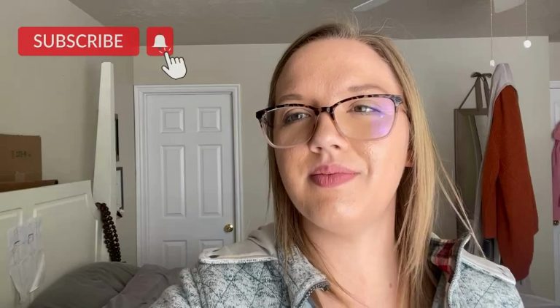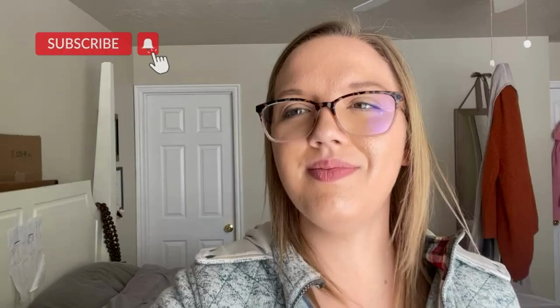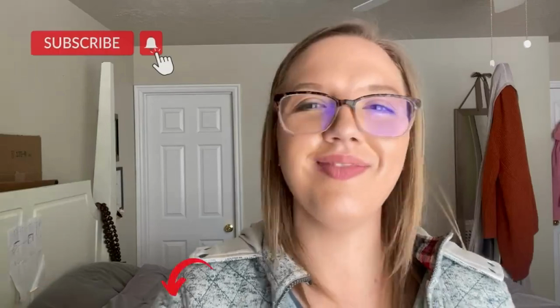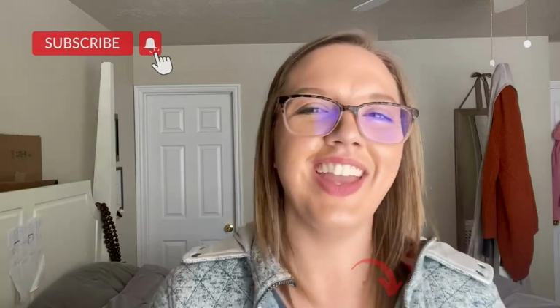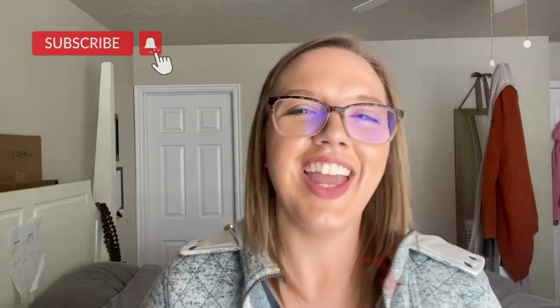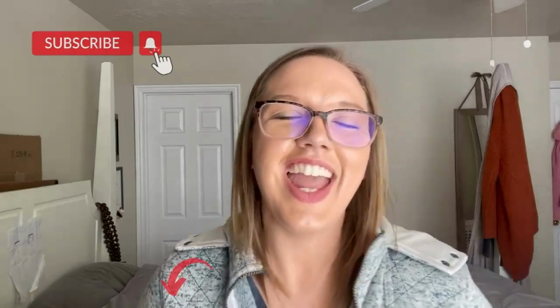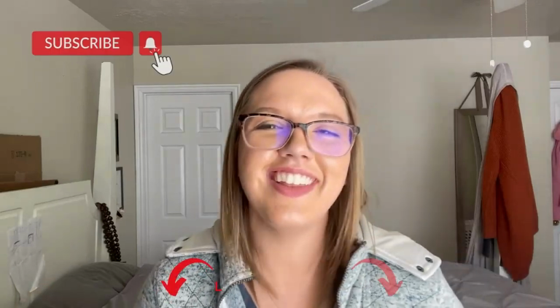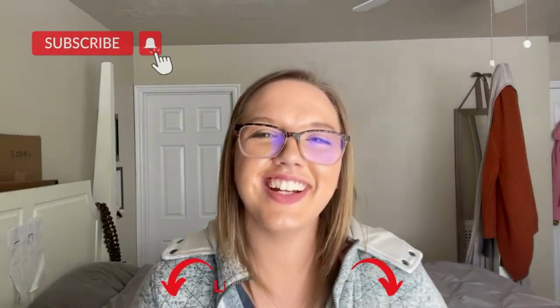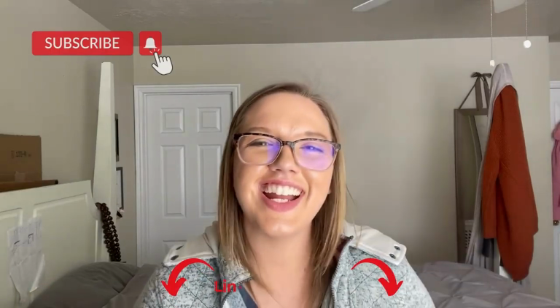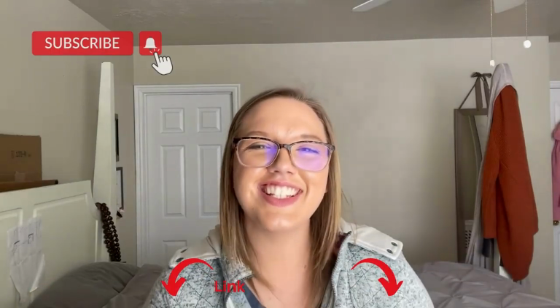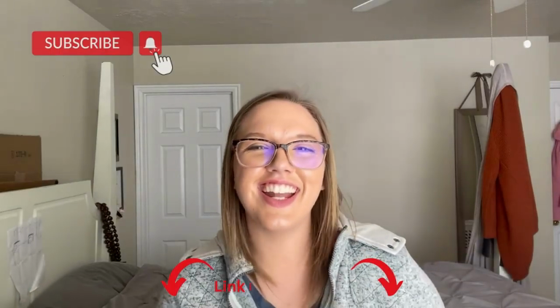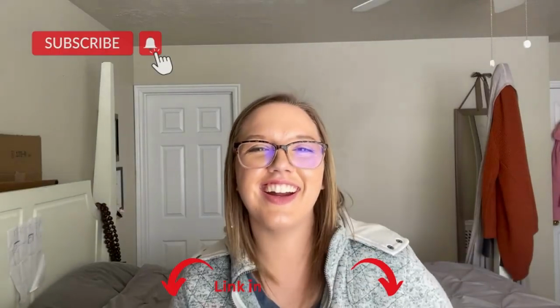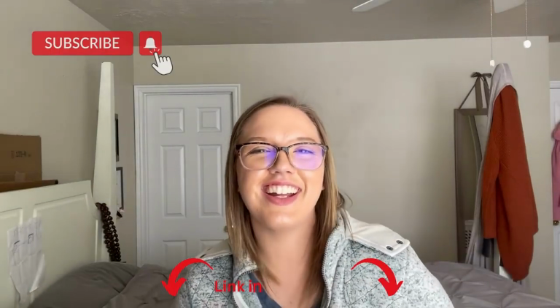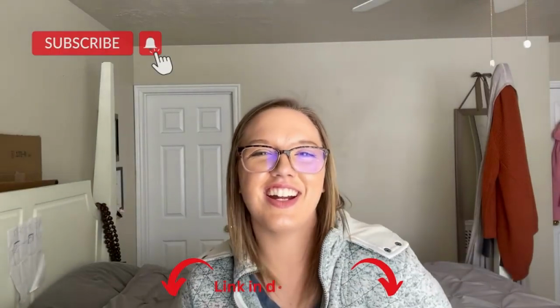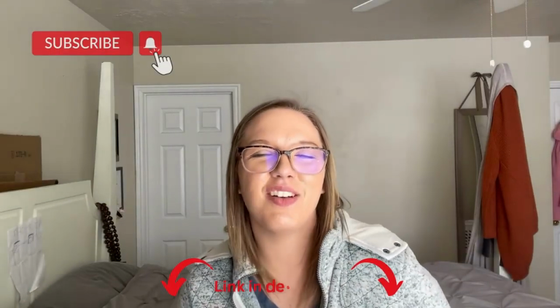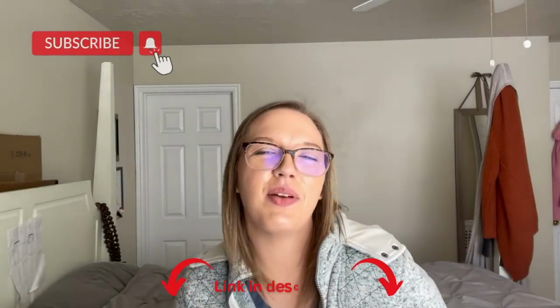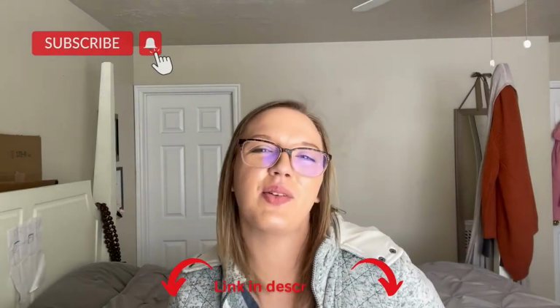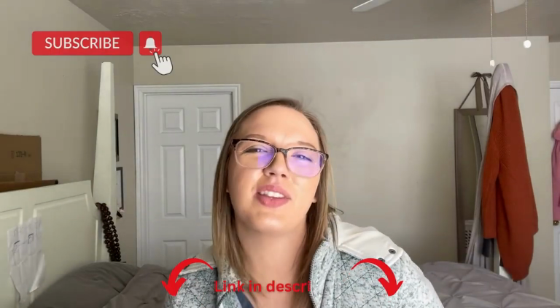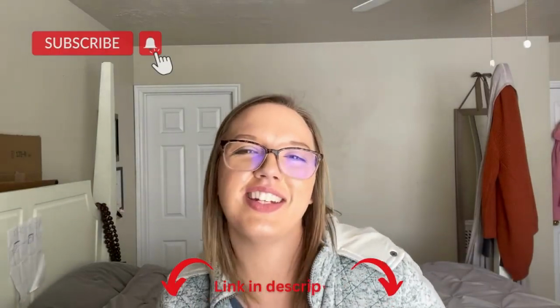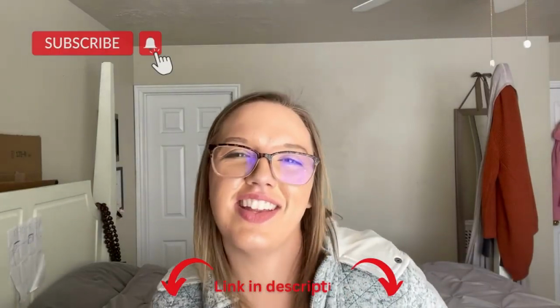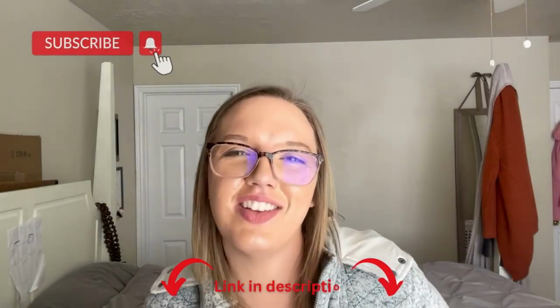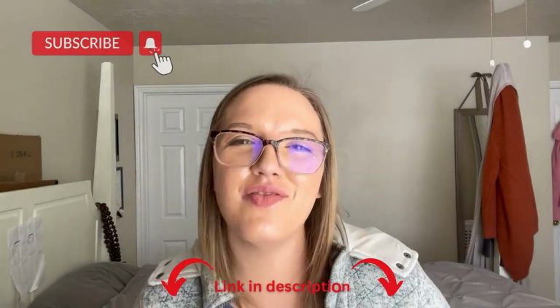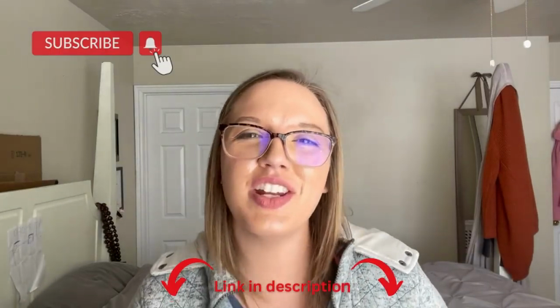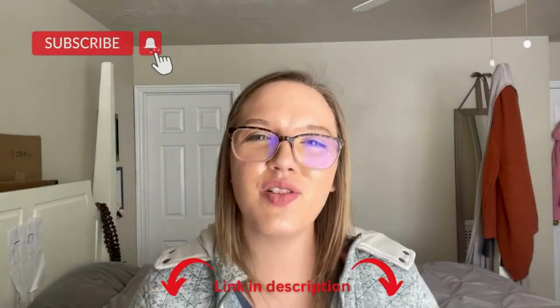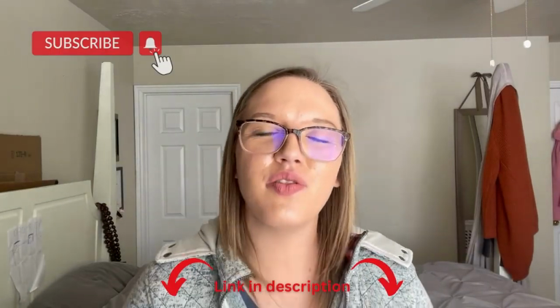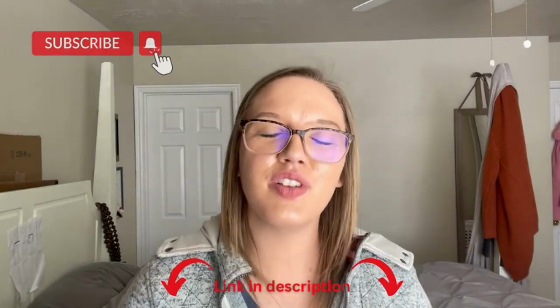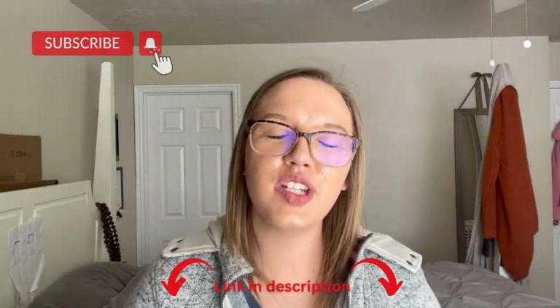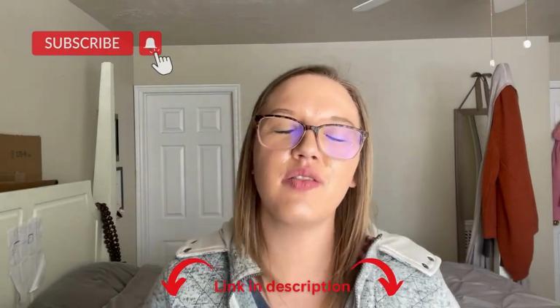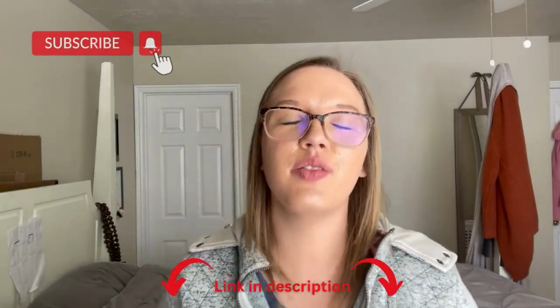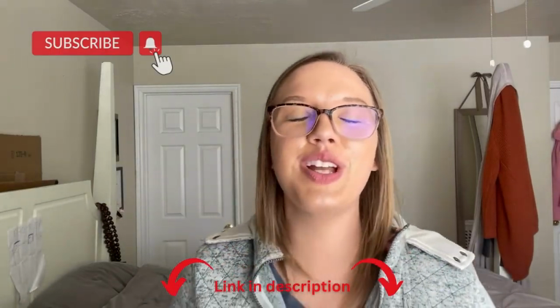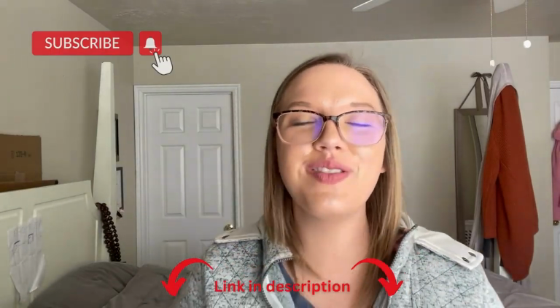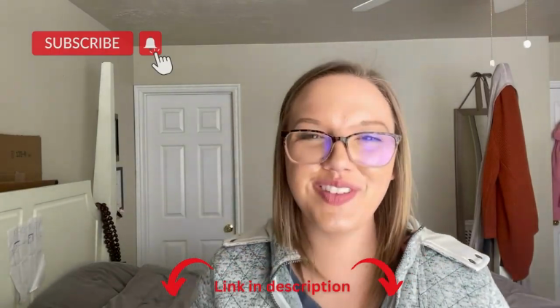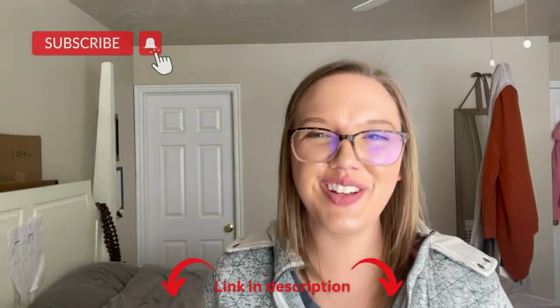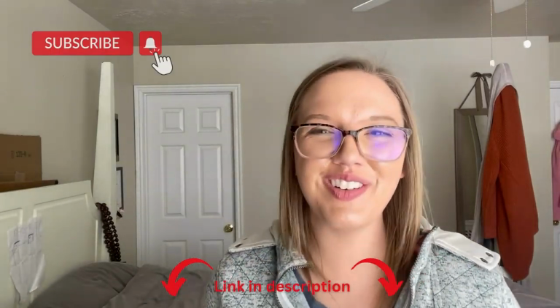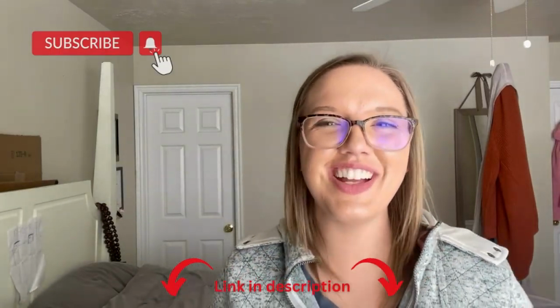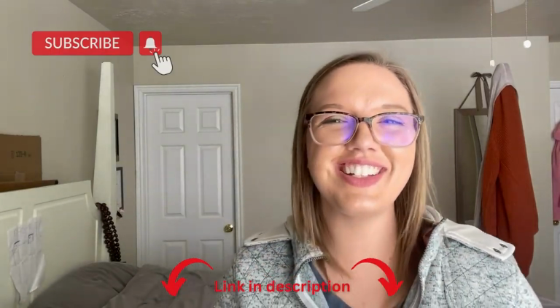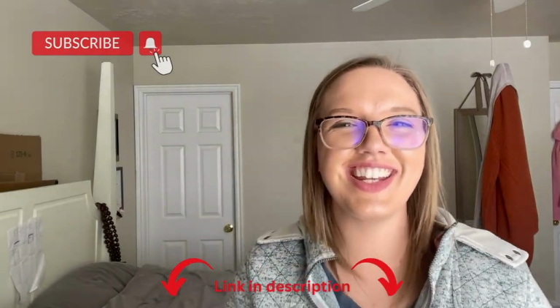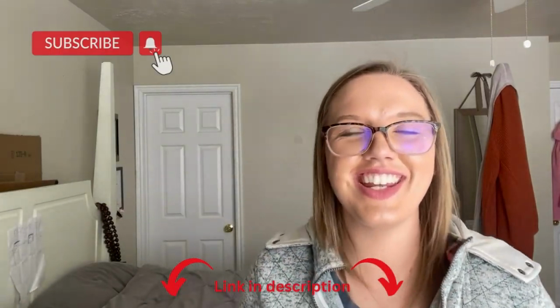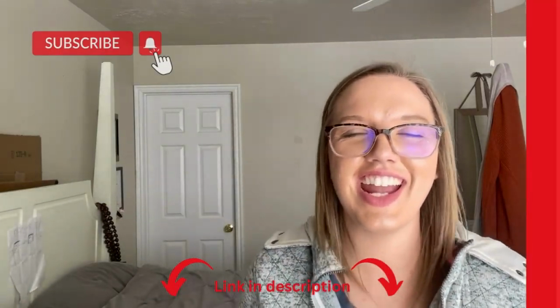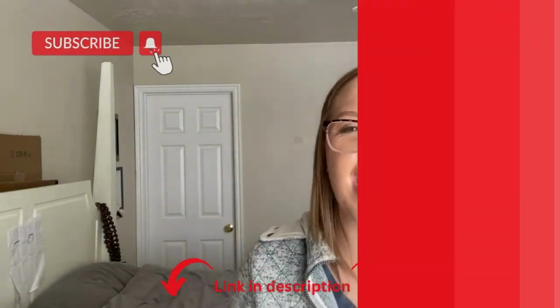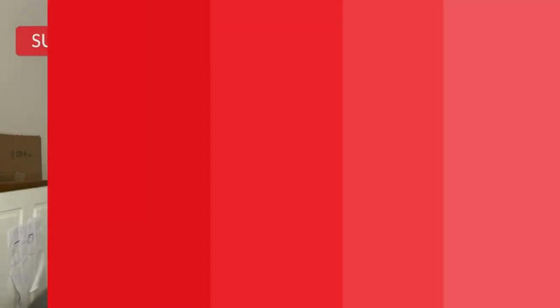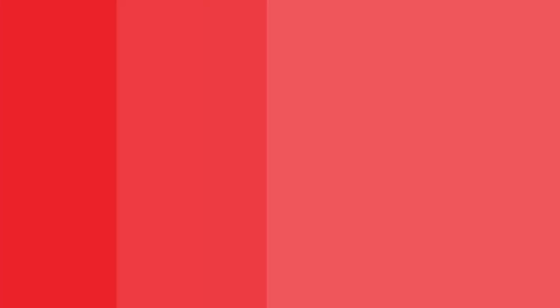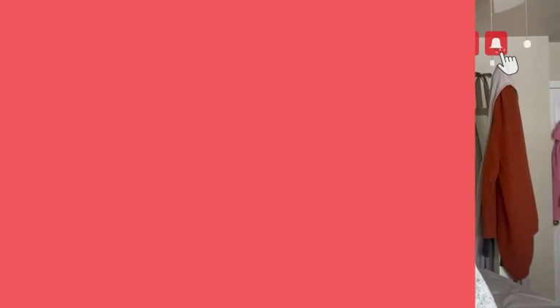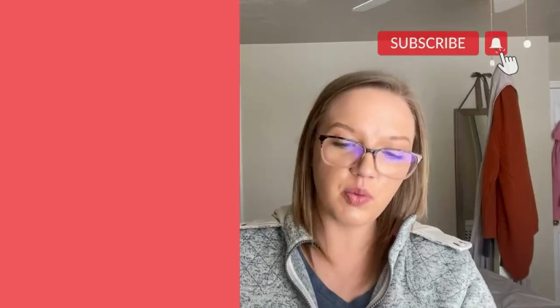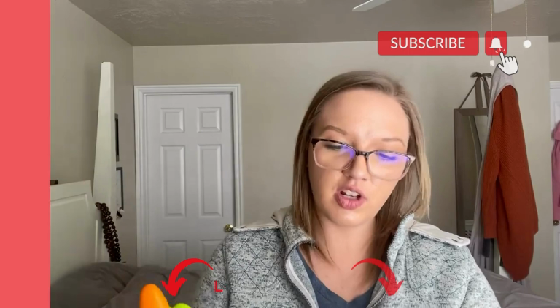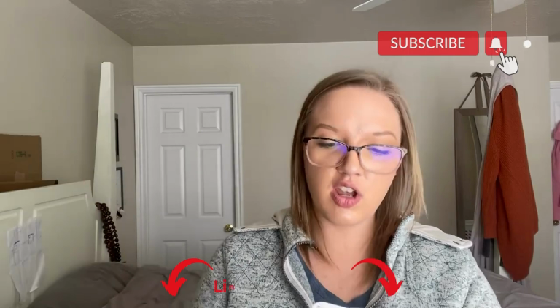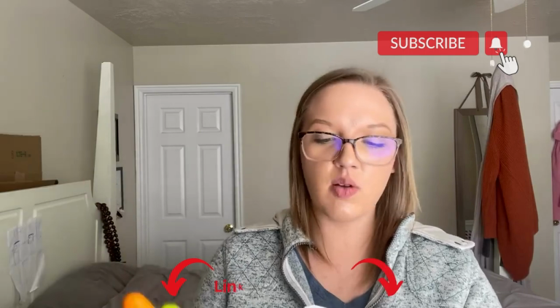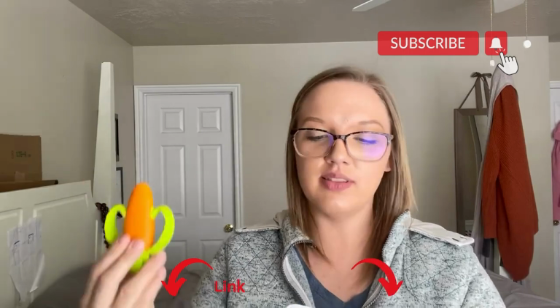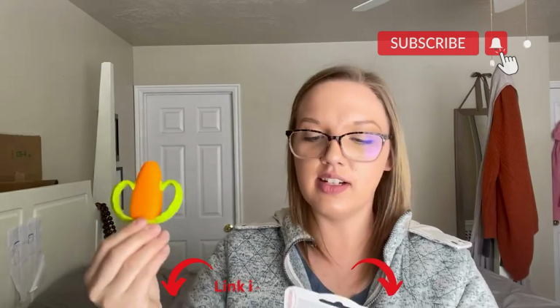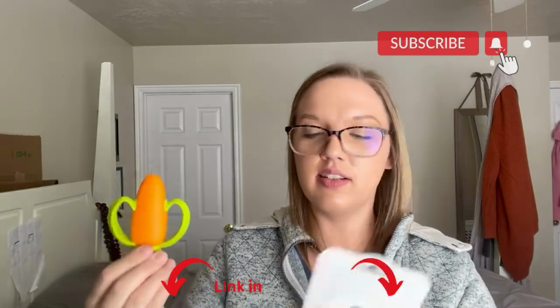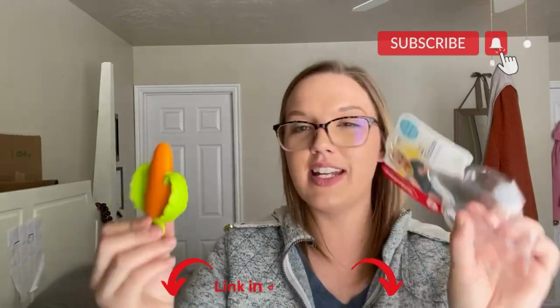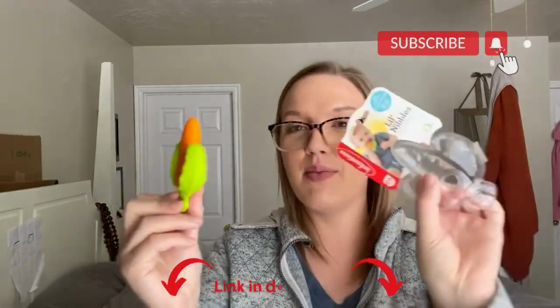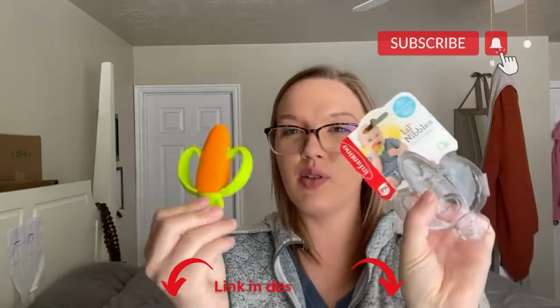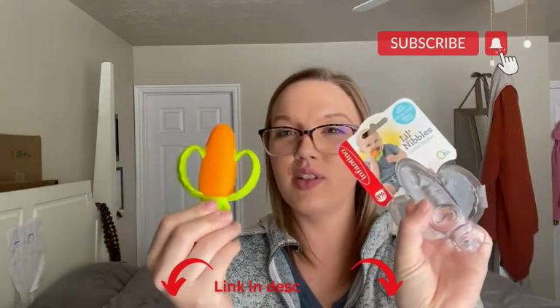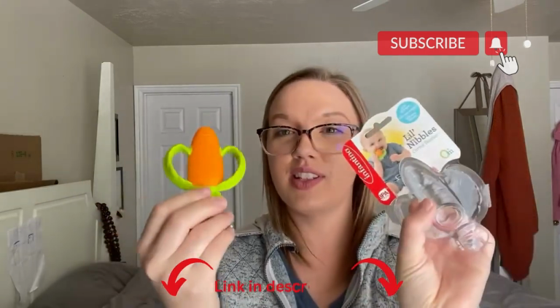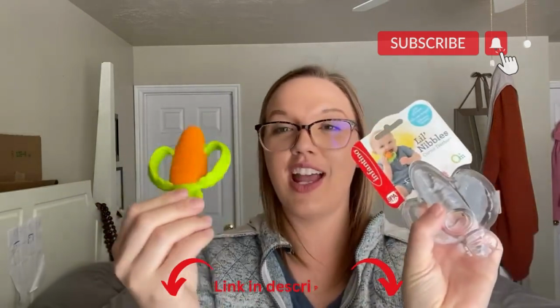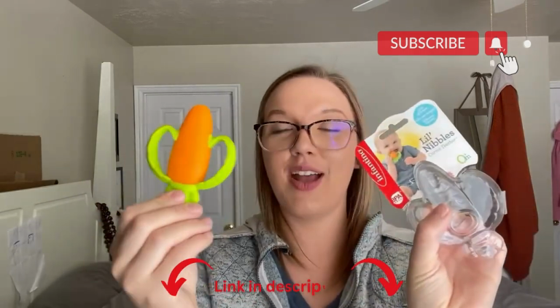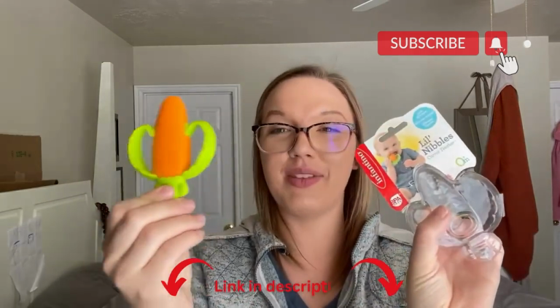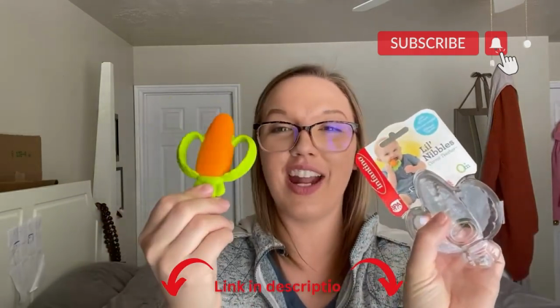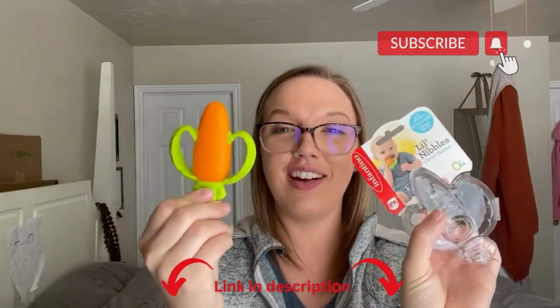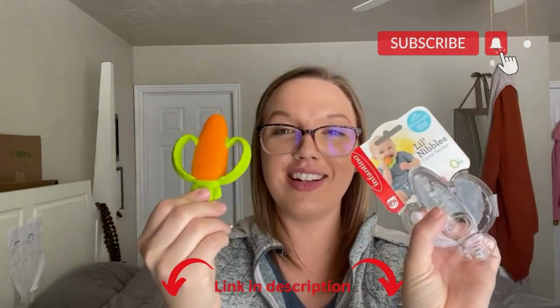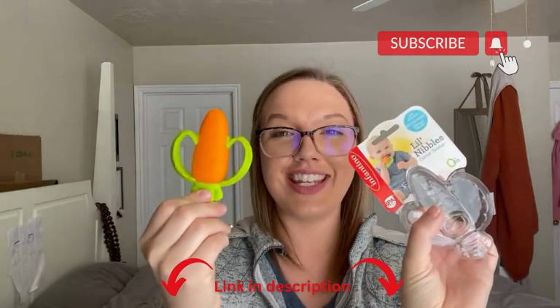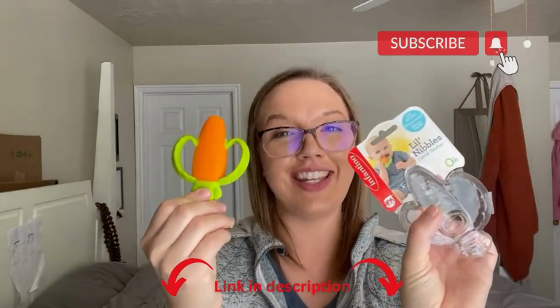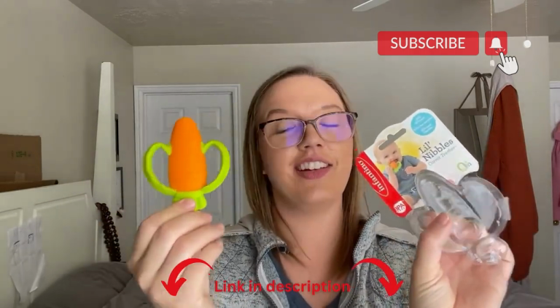Hey there guys, Kara here, back with another video review, and today I'm reviewing the super cute Little Nibbles Carrot Teether.